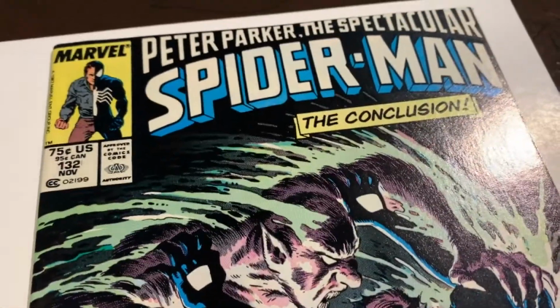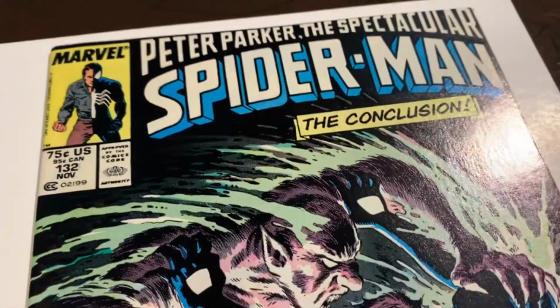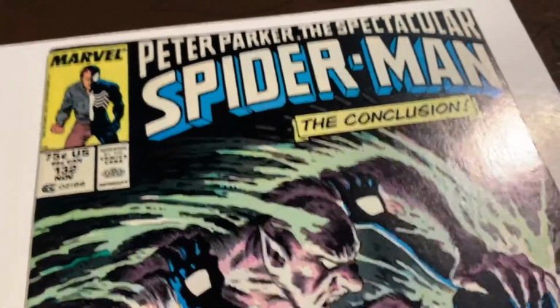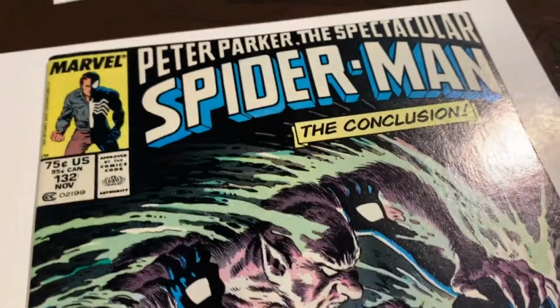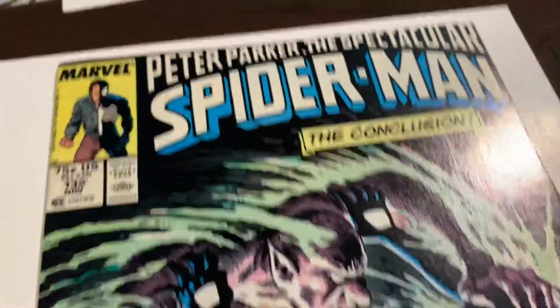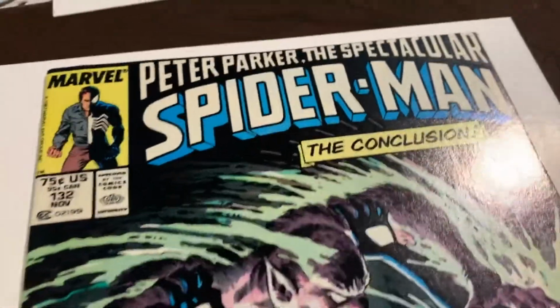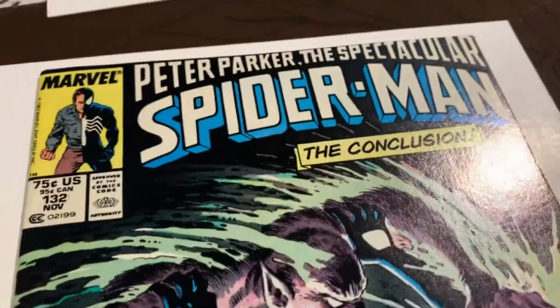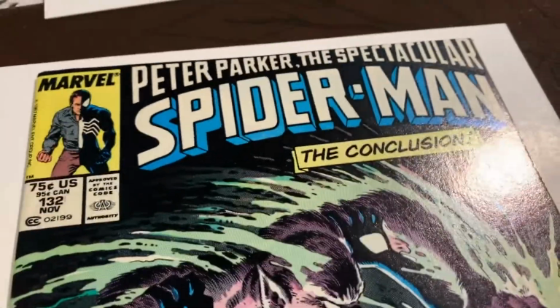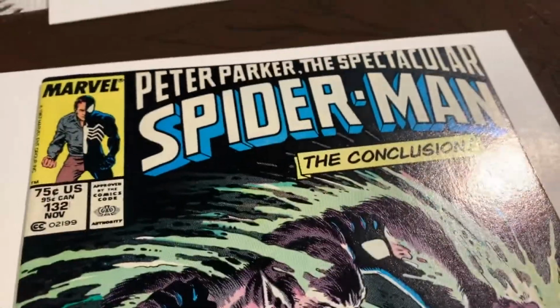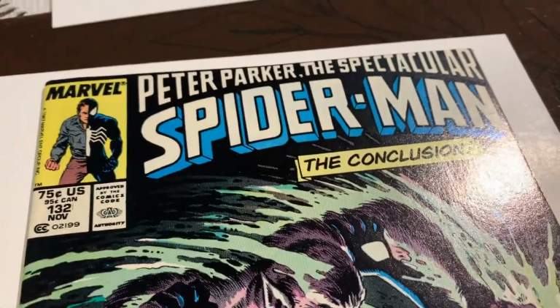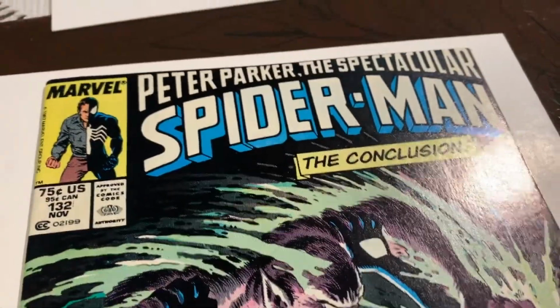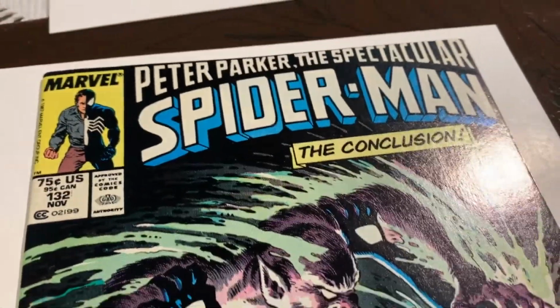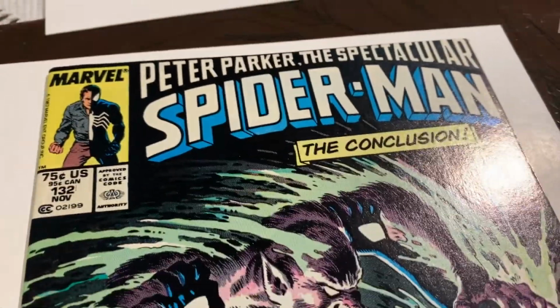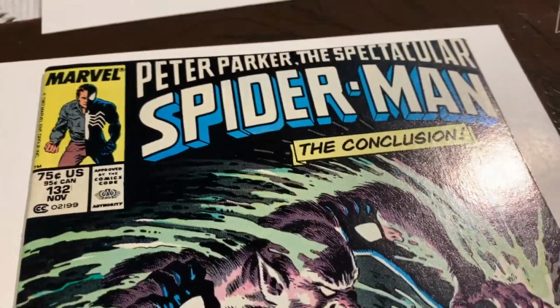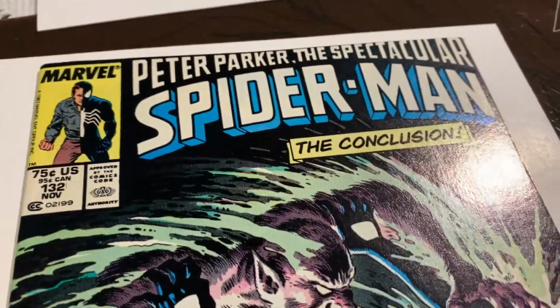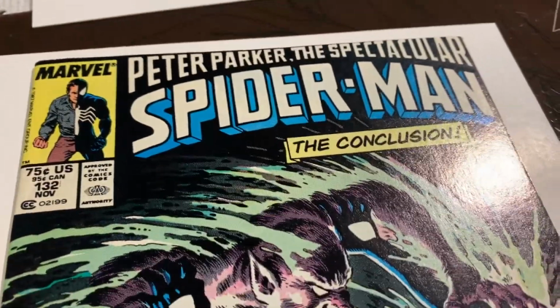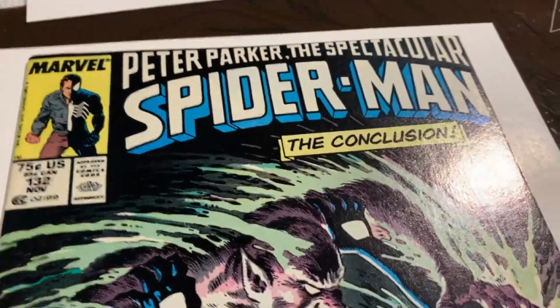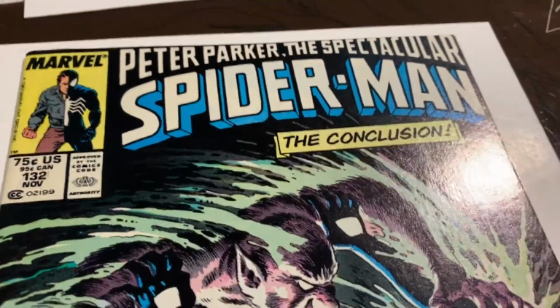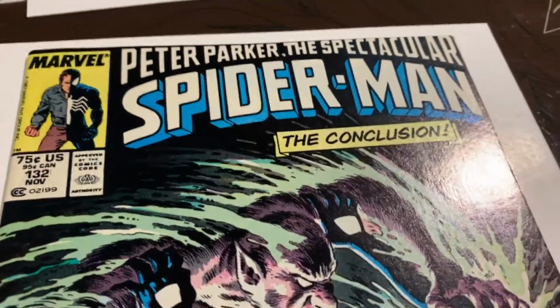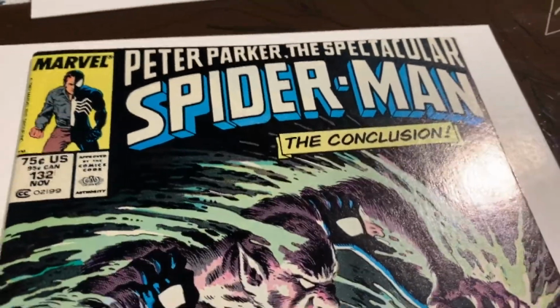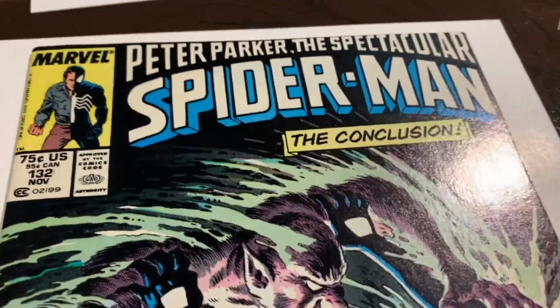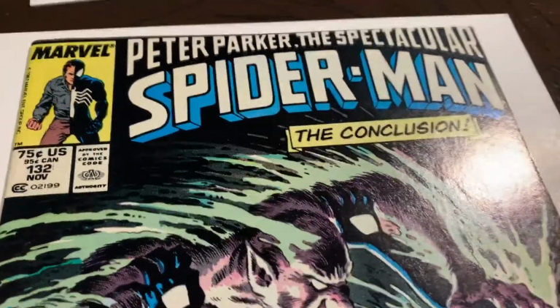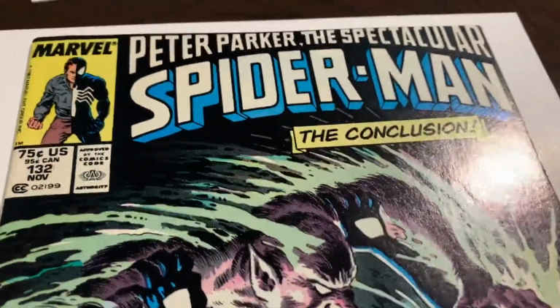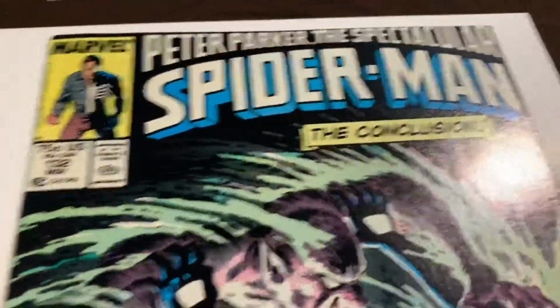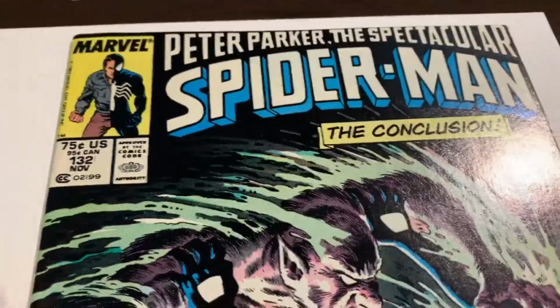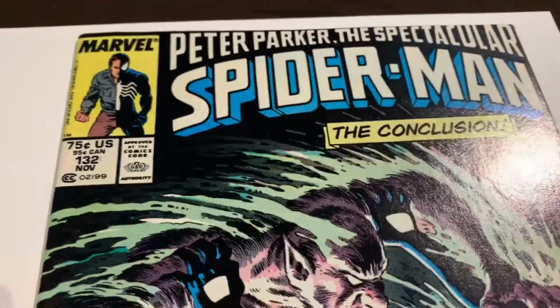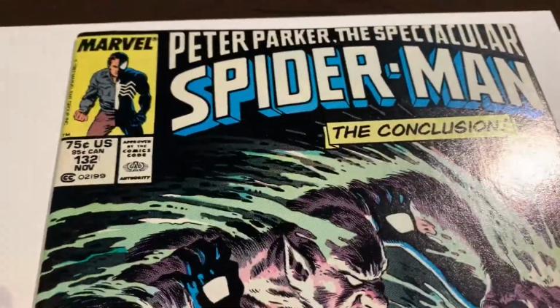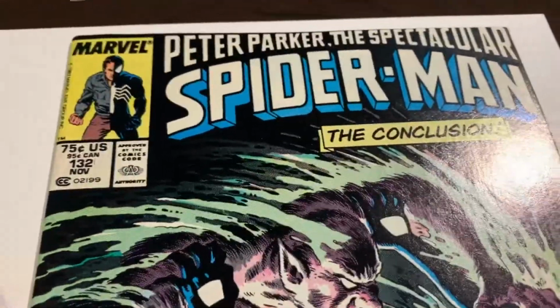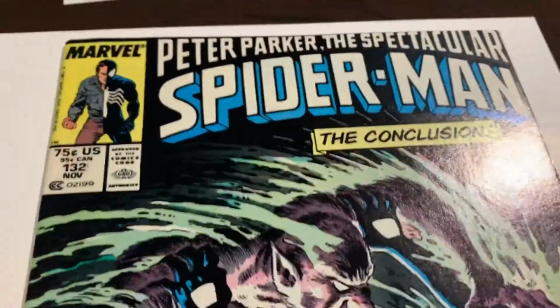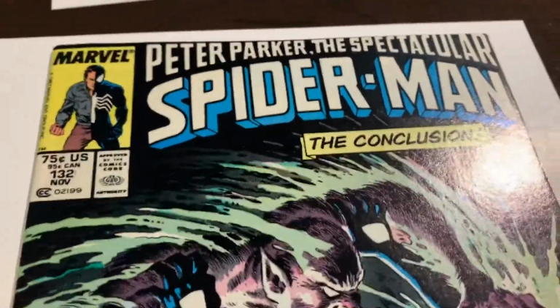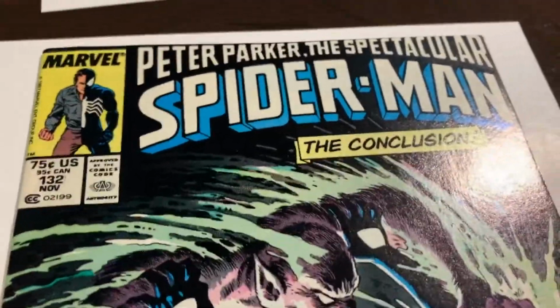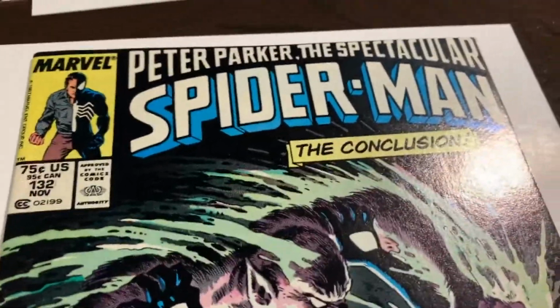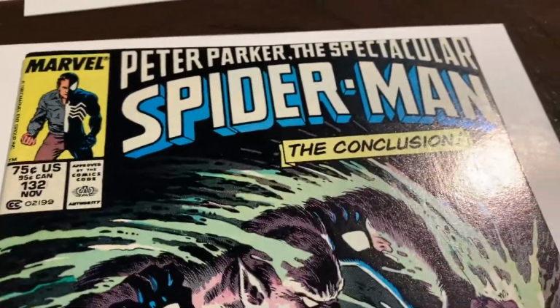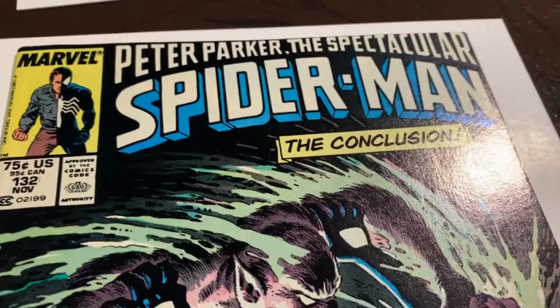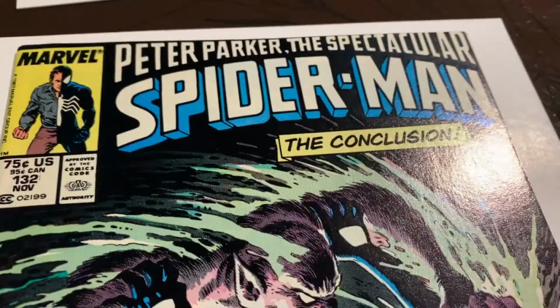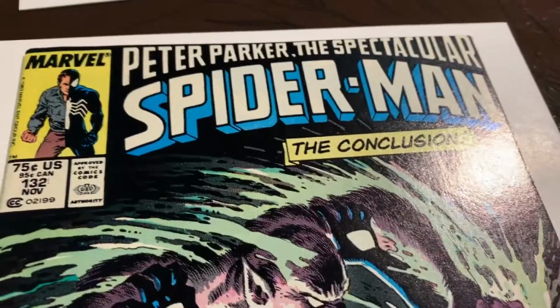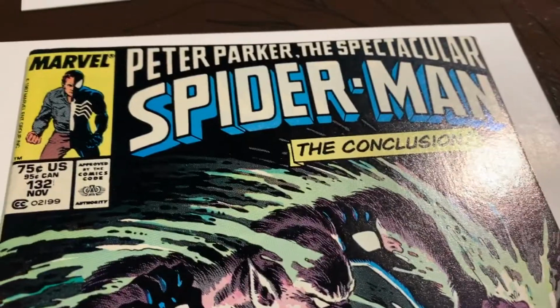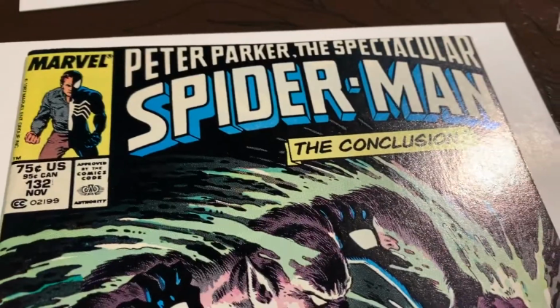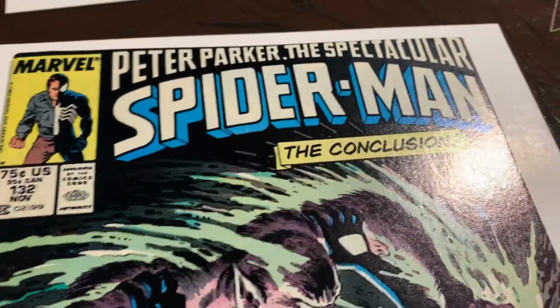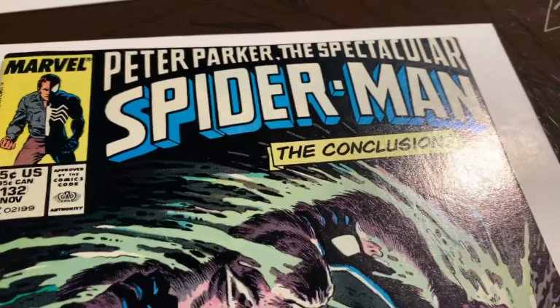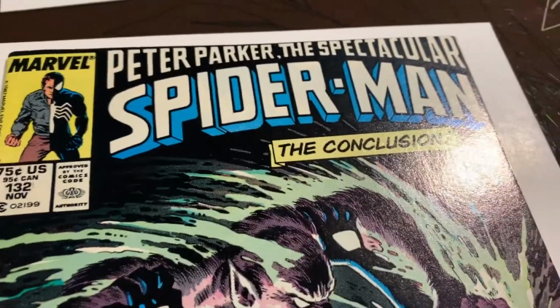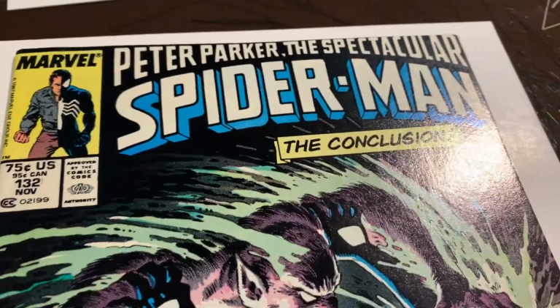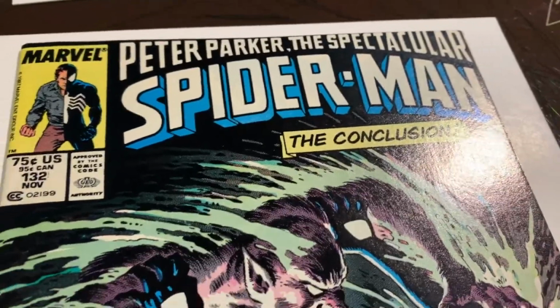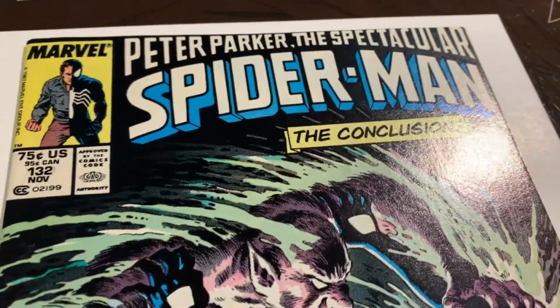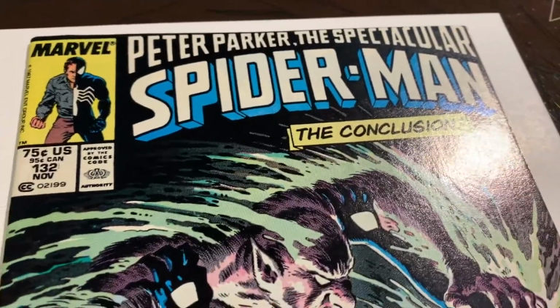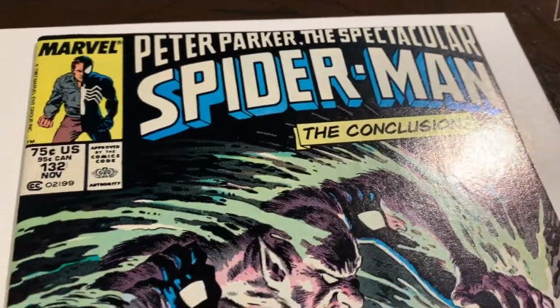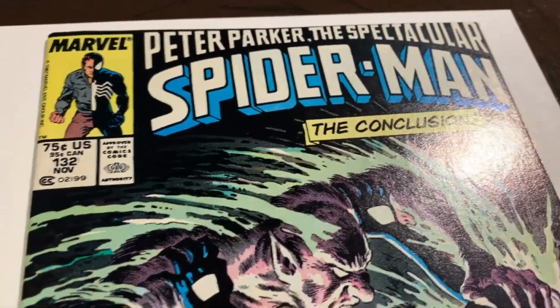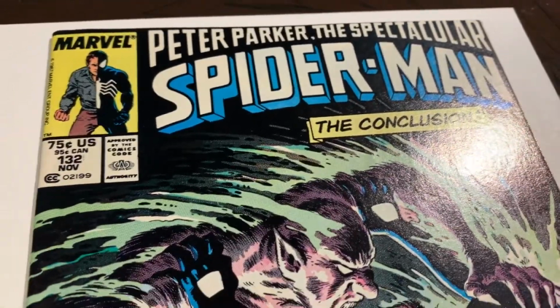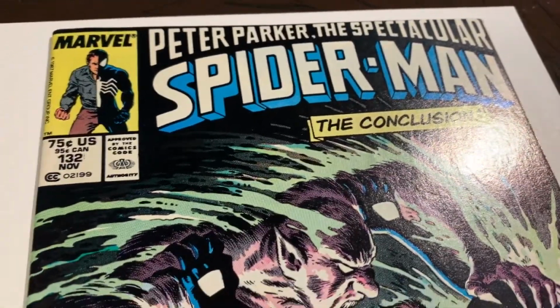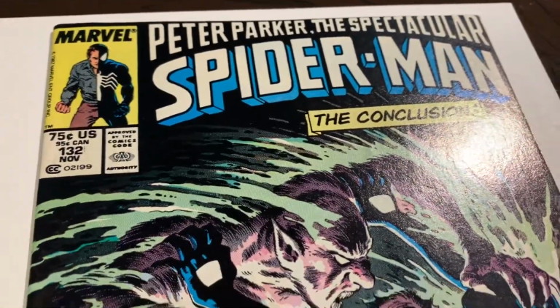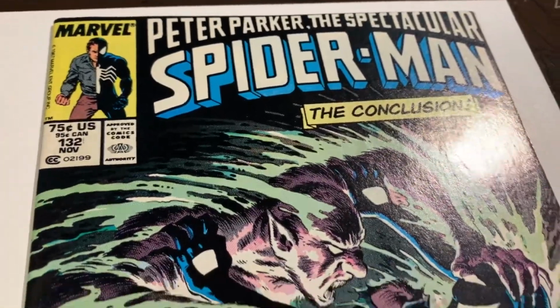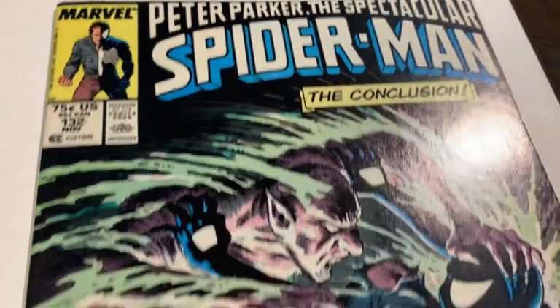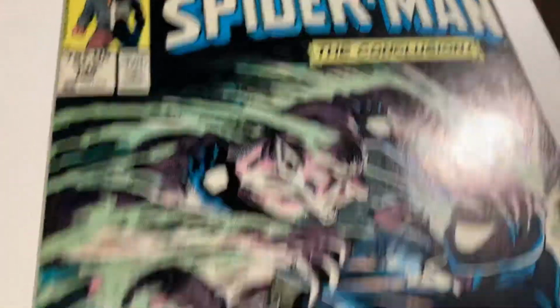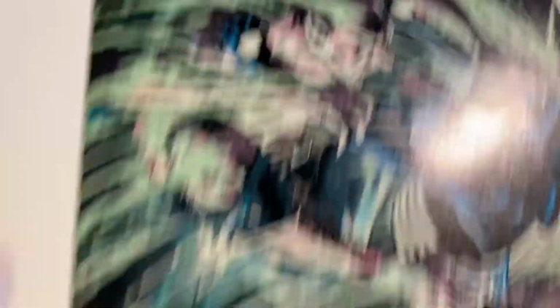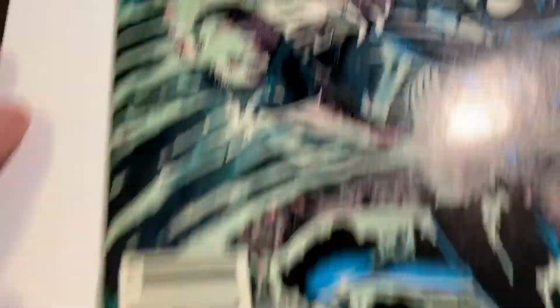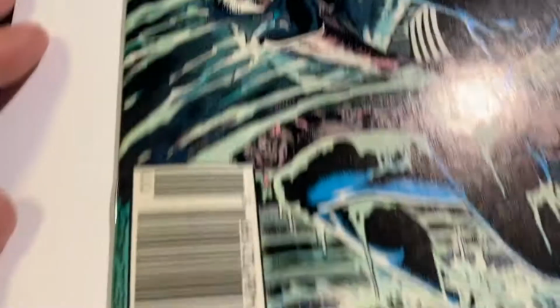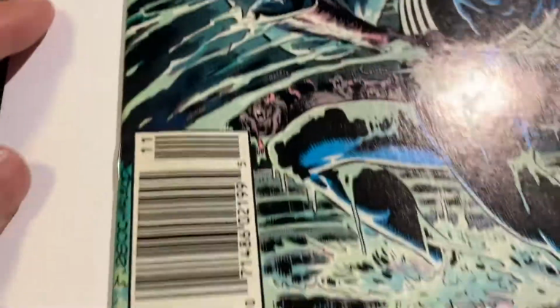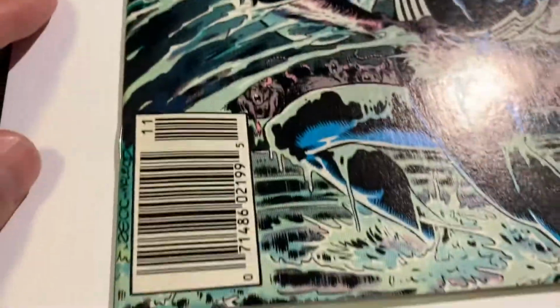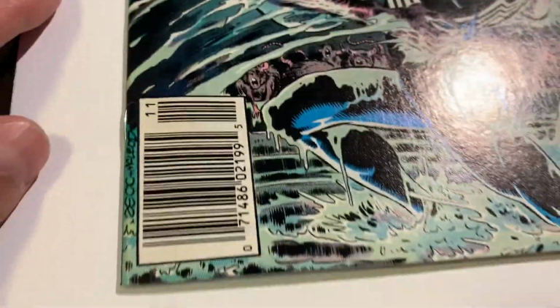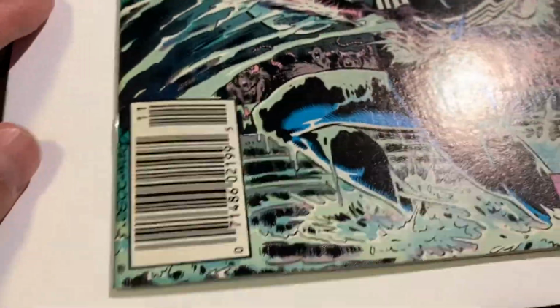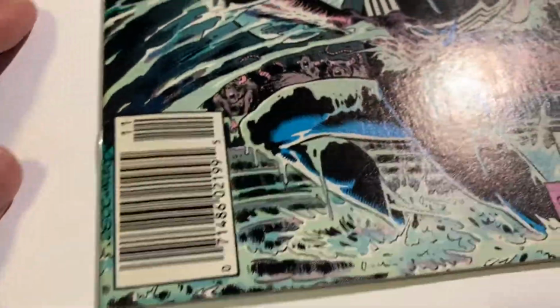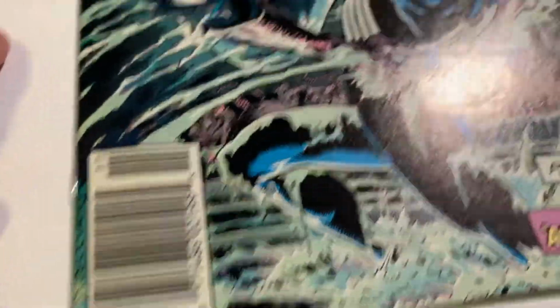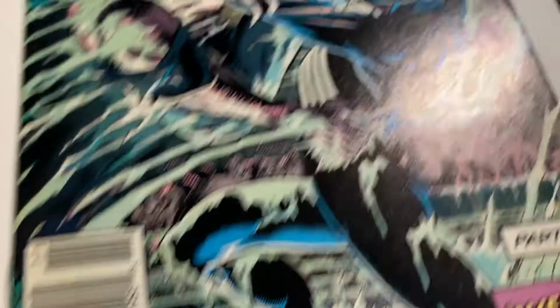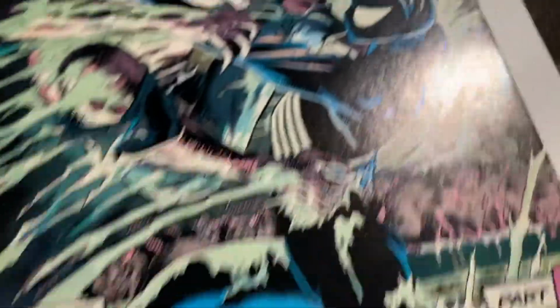Okay, we got a pre-pressing video of Spectacular Spider-Man number 132 newsstand edition.